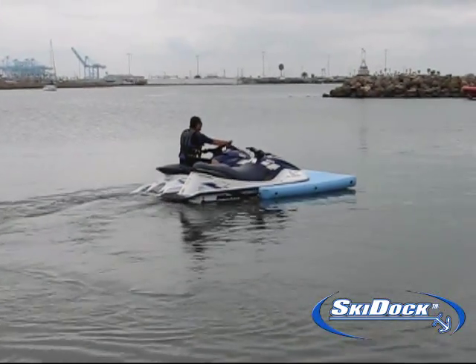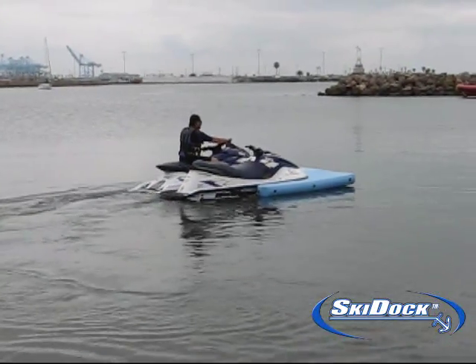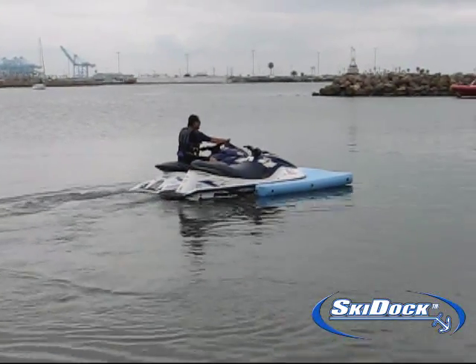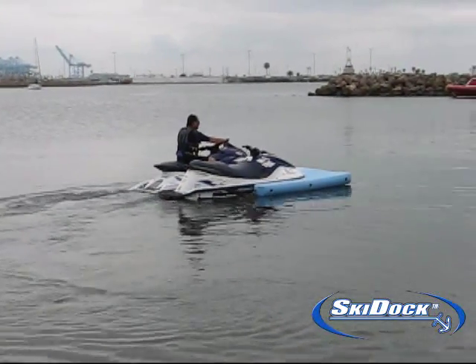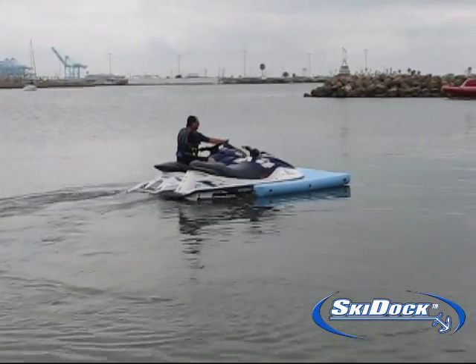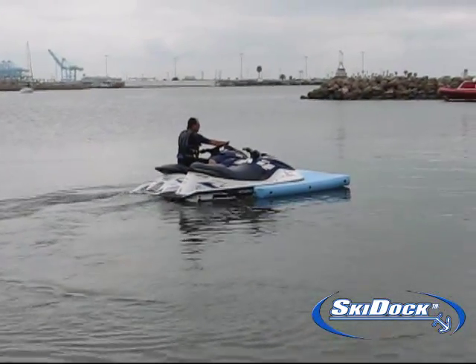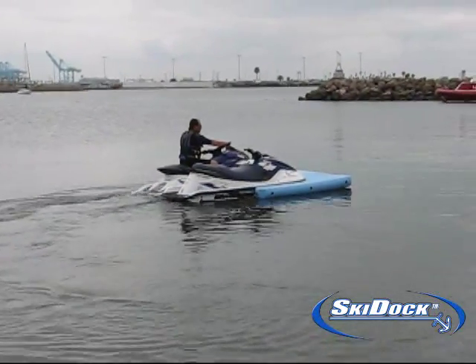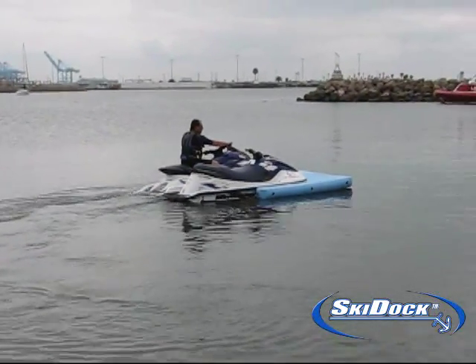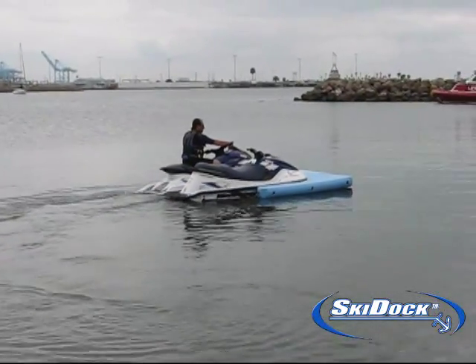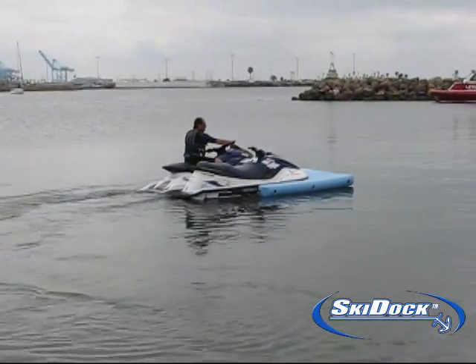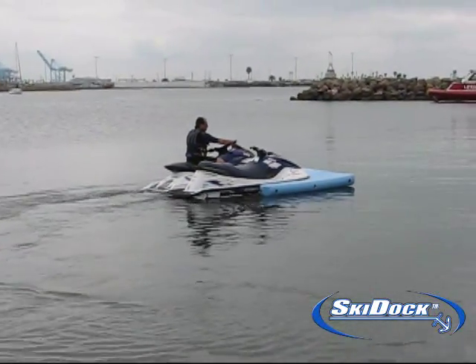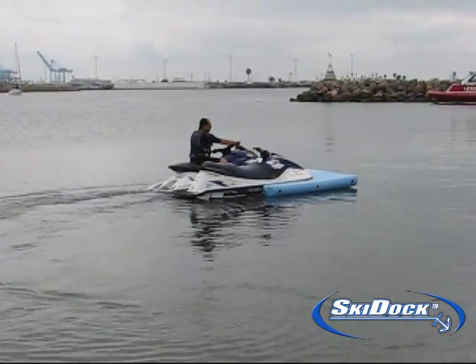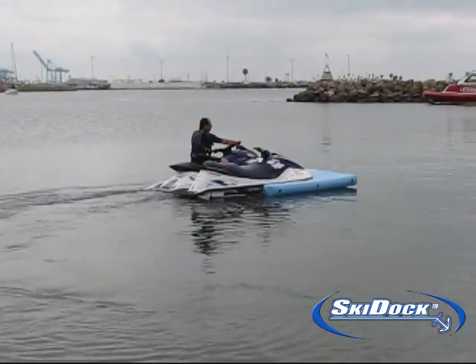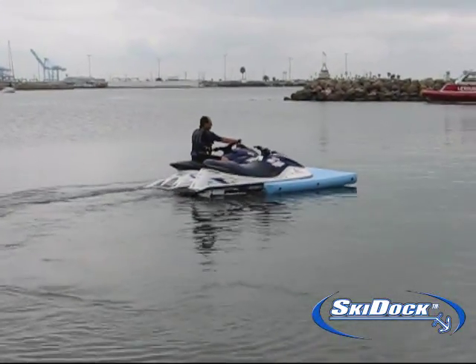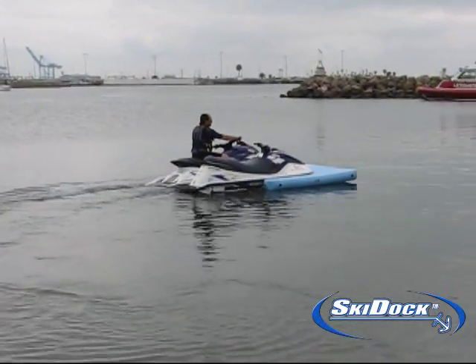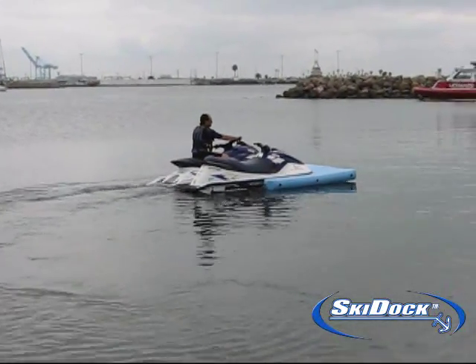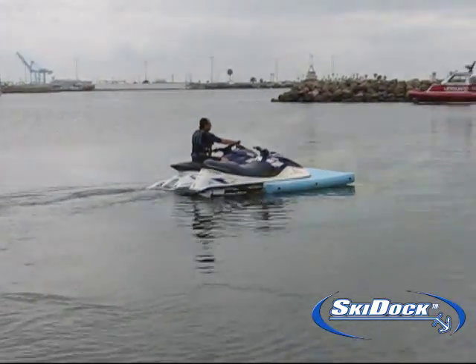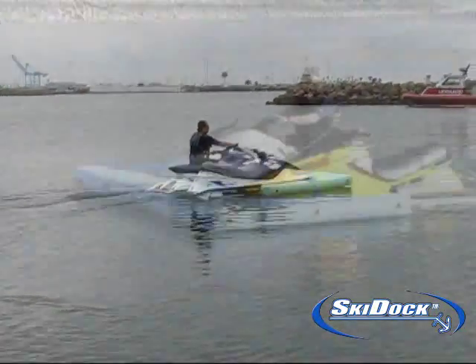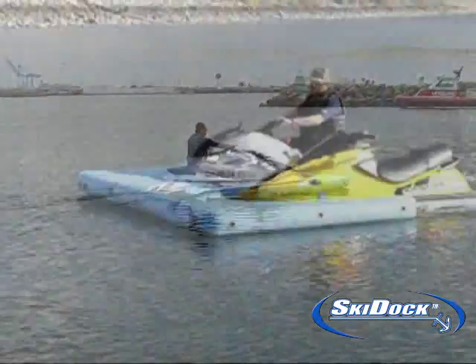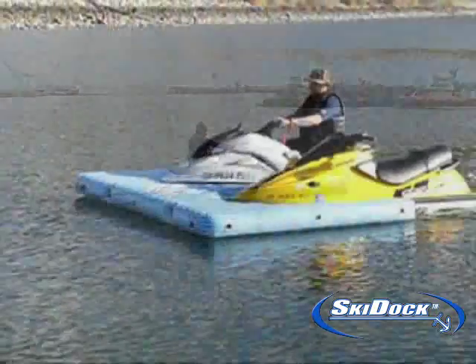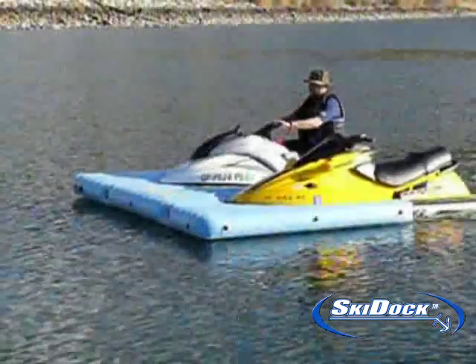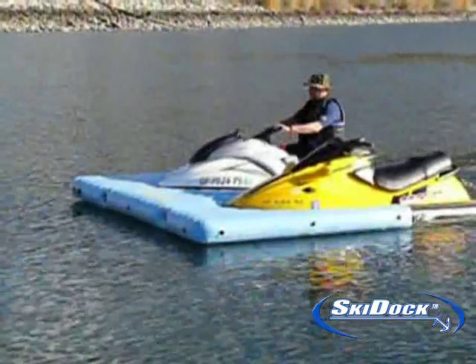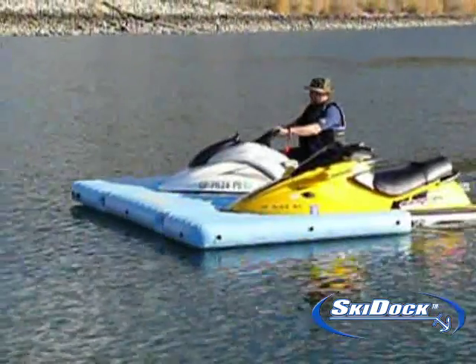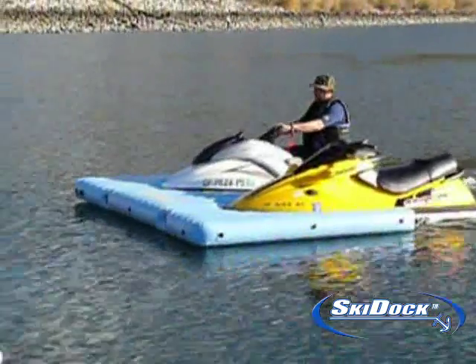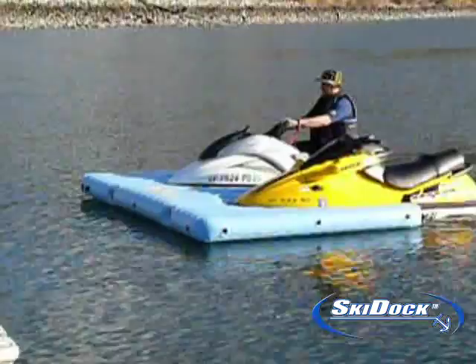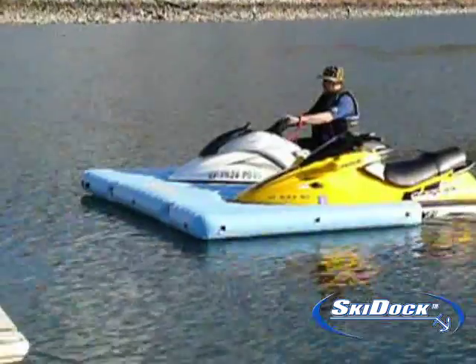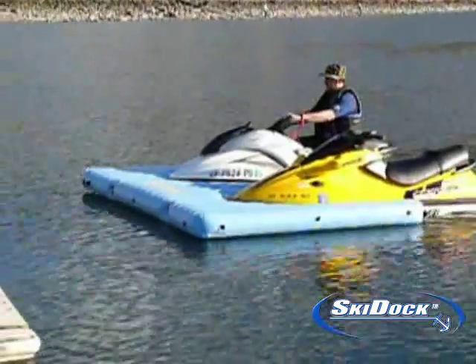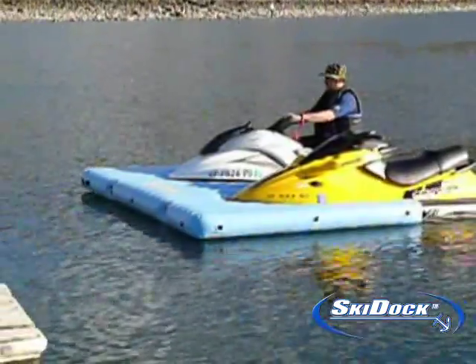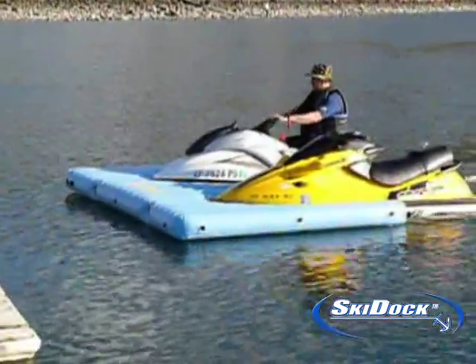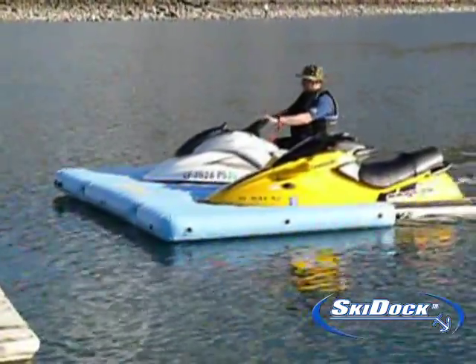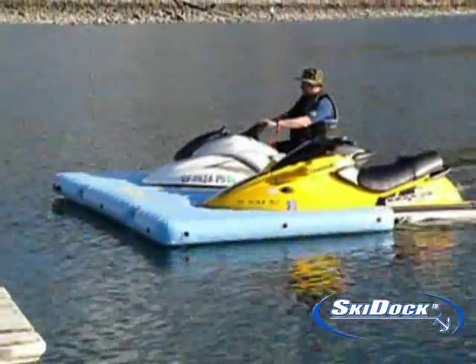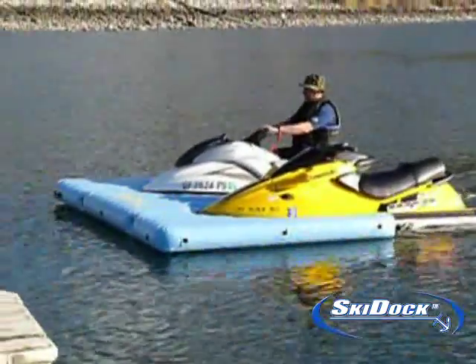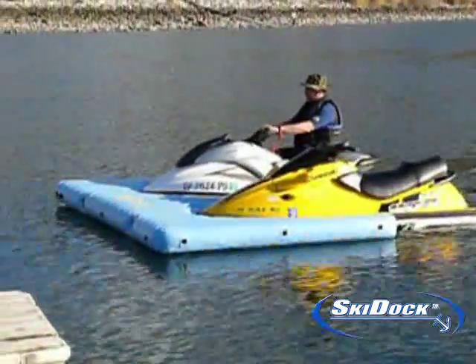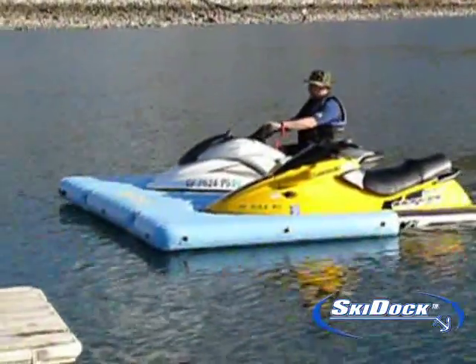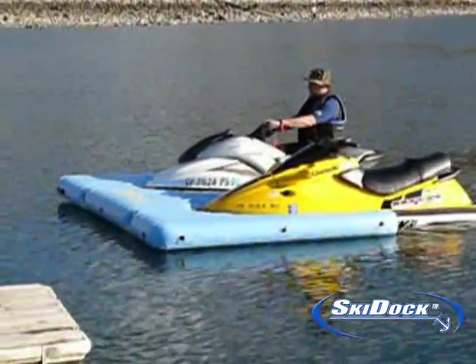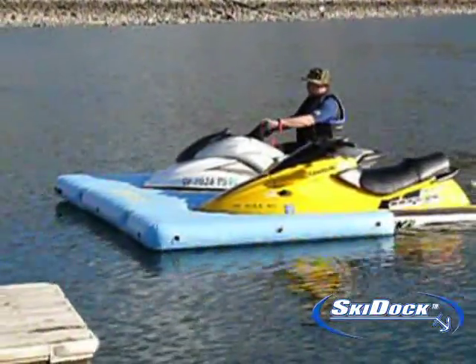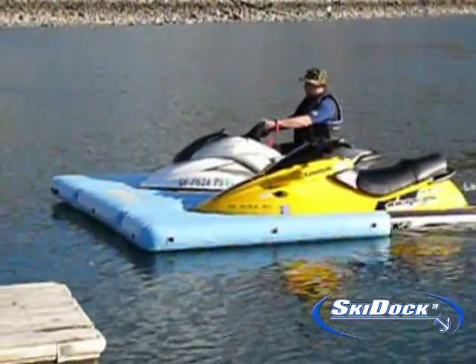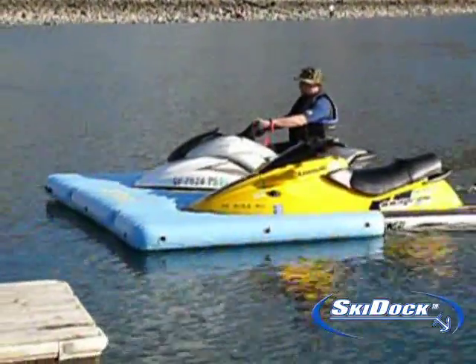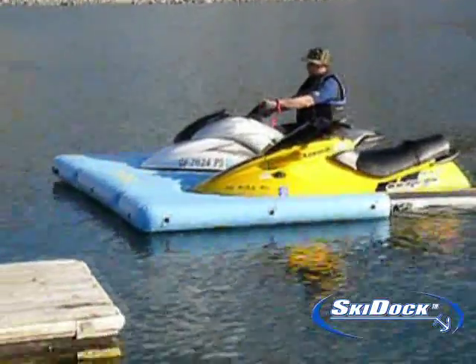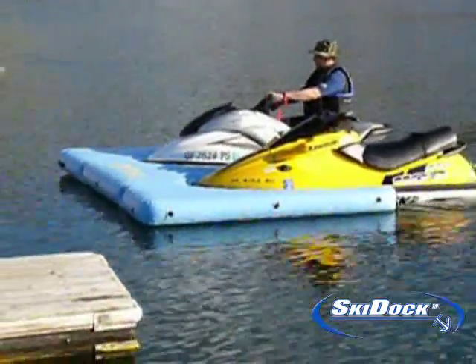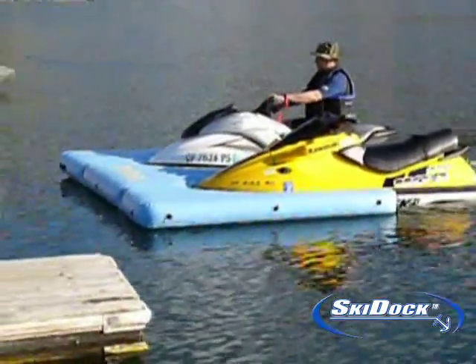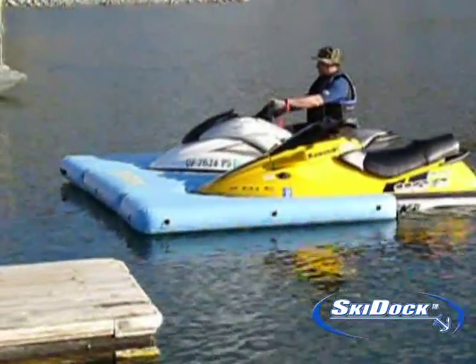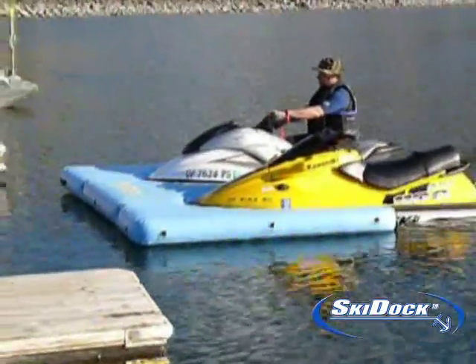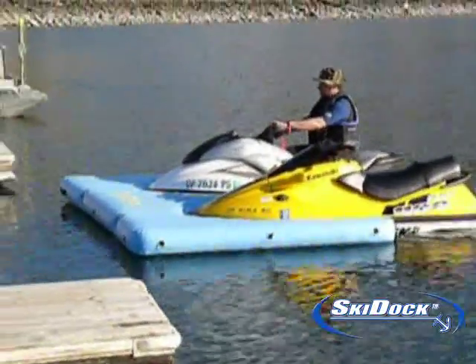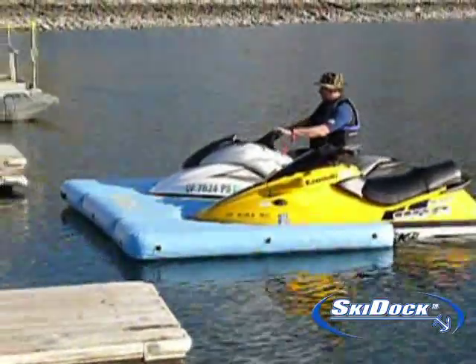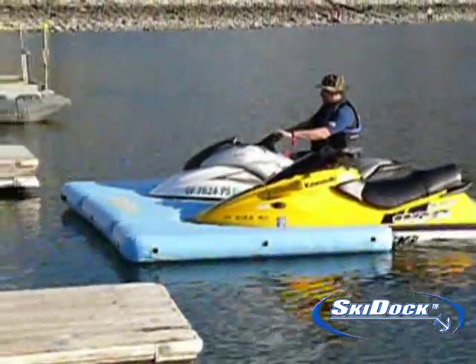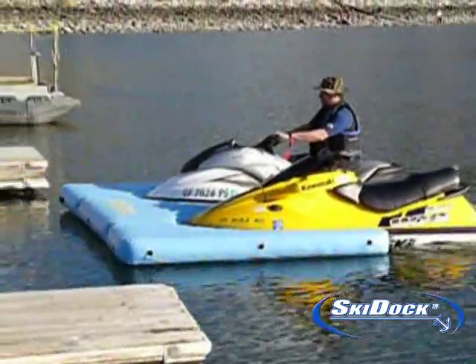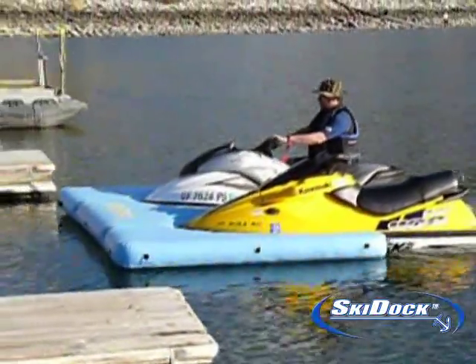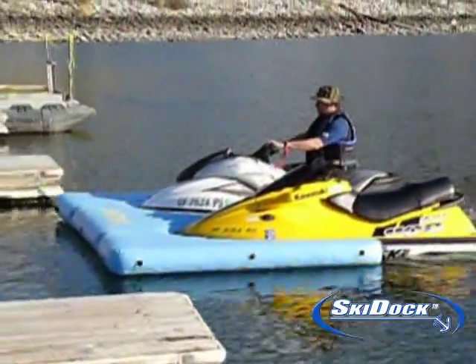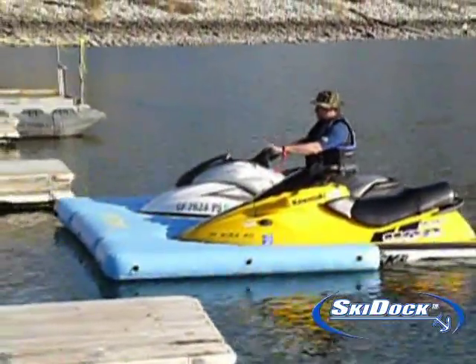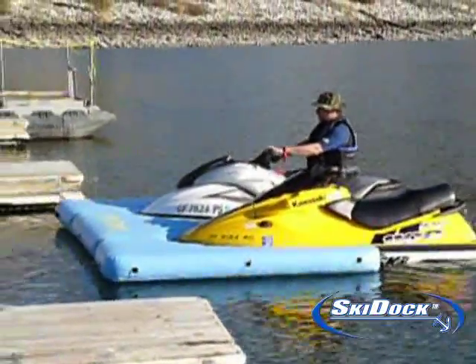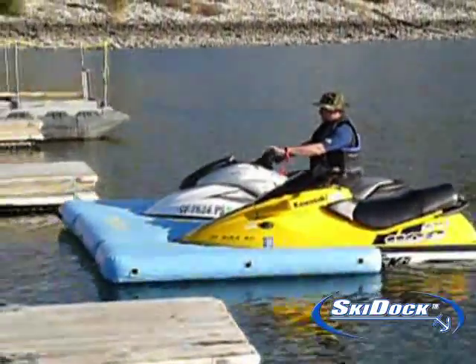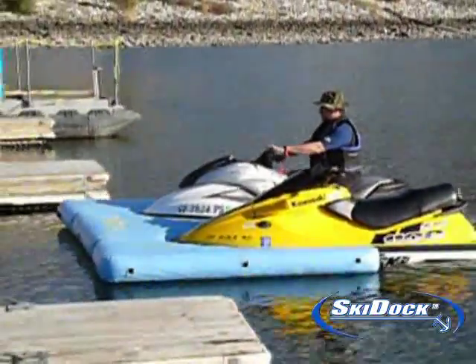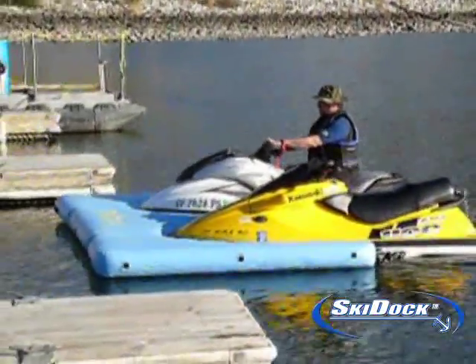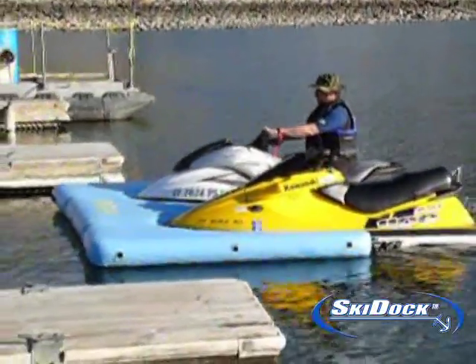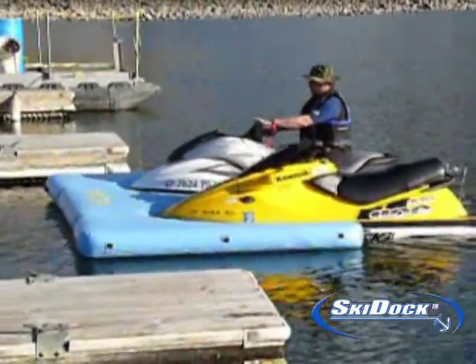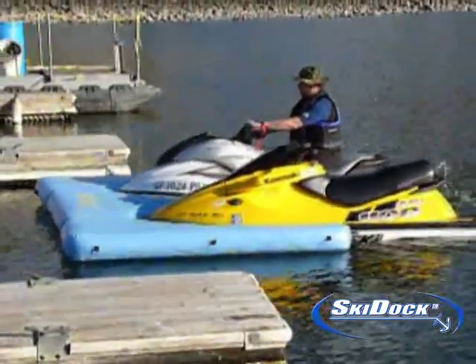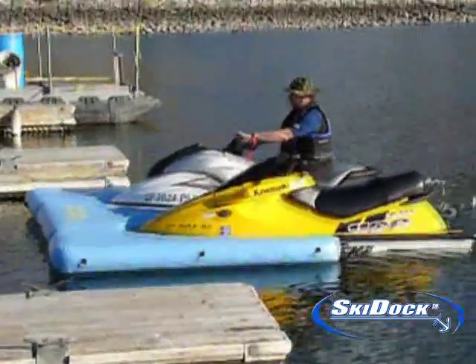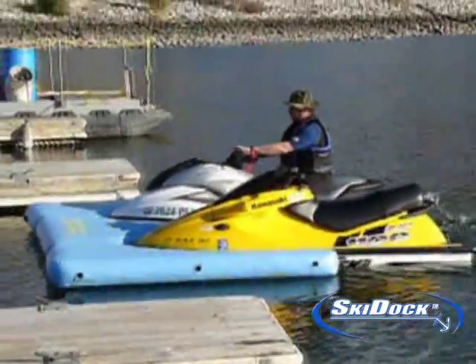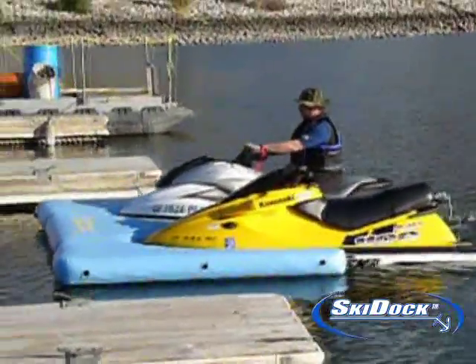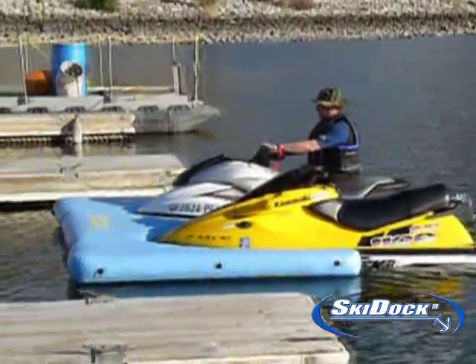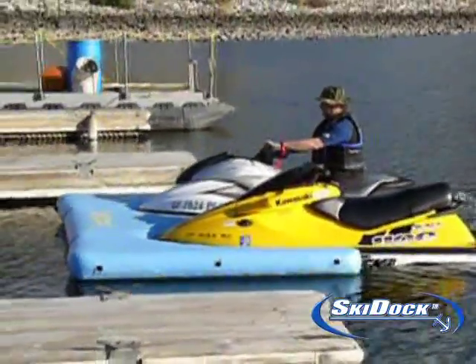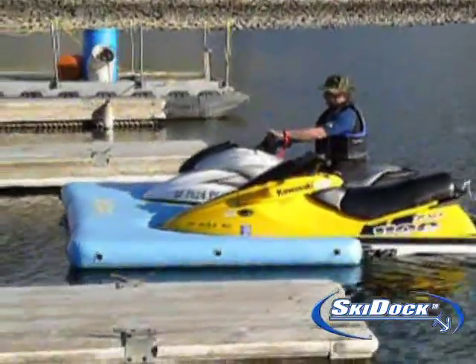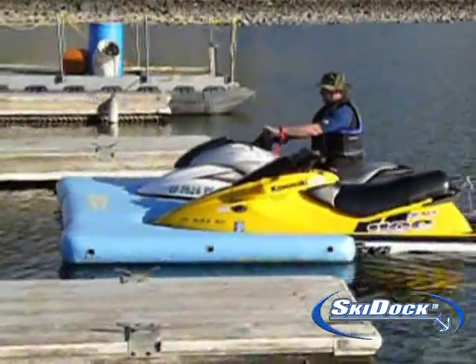The ski dock could also be useful where you need or want your watercrafts to join you on a houseboat vacation. A lift is not always an option with some houseboat models.